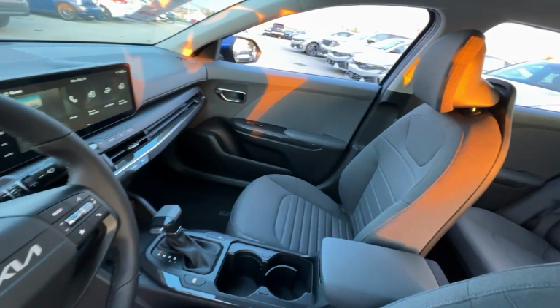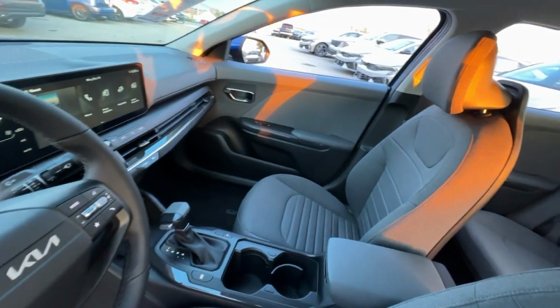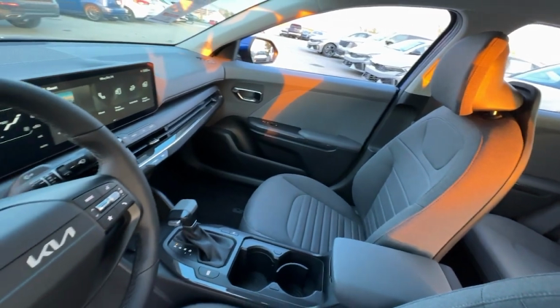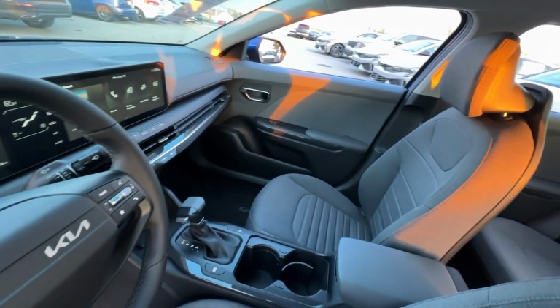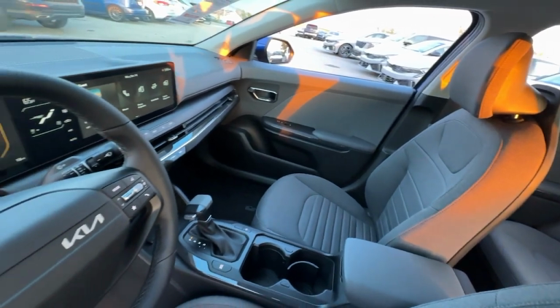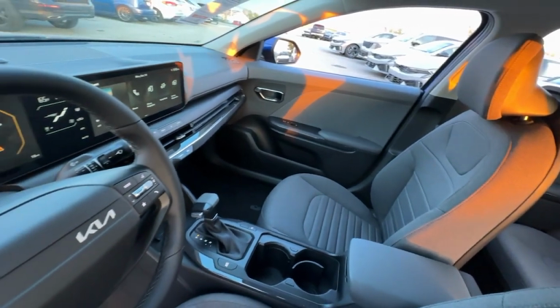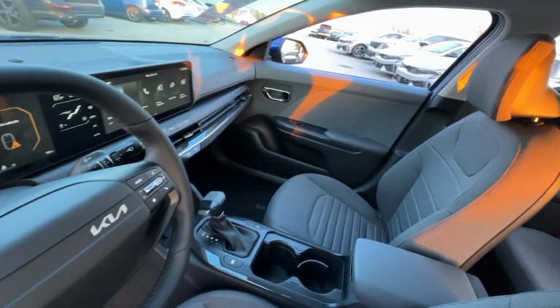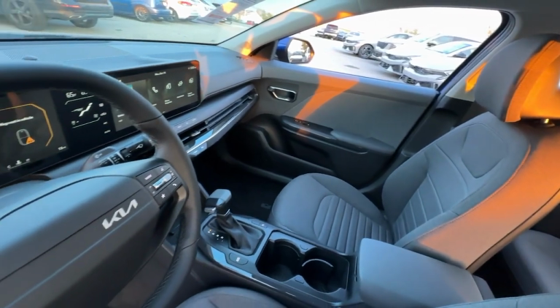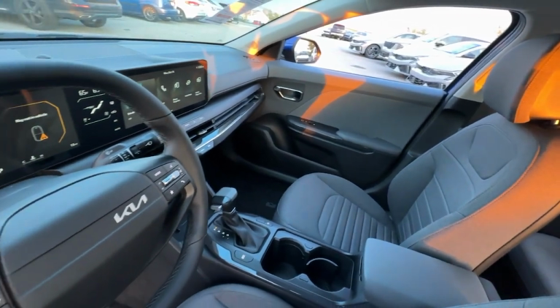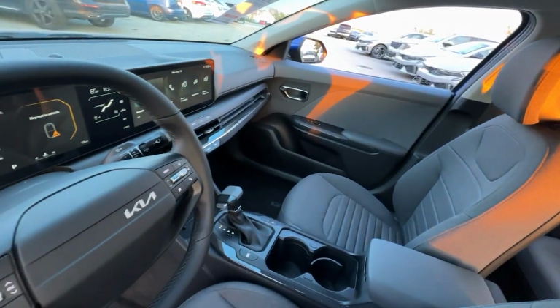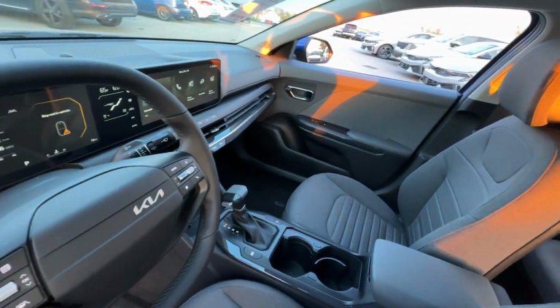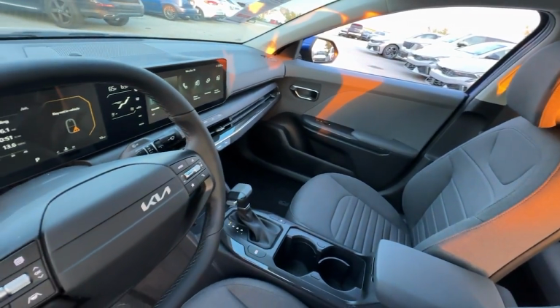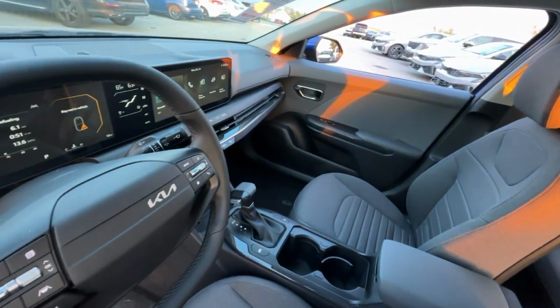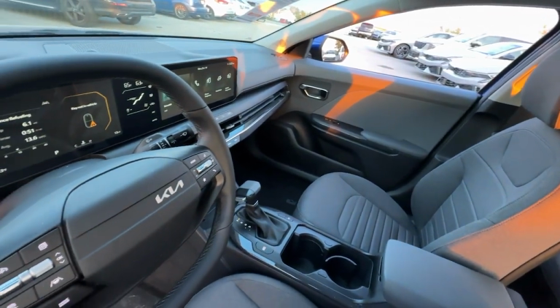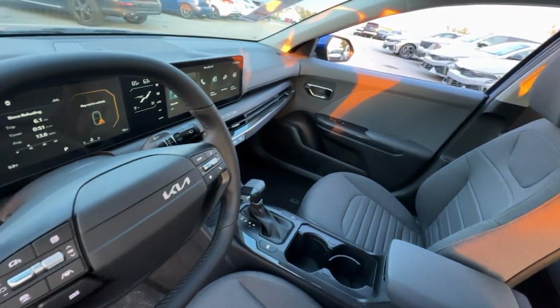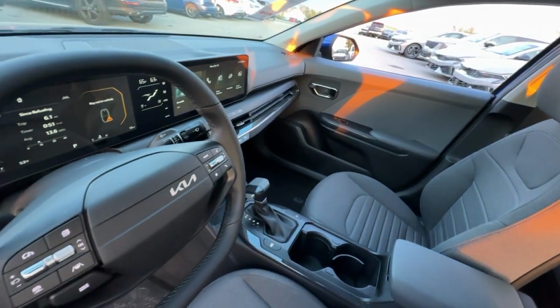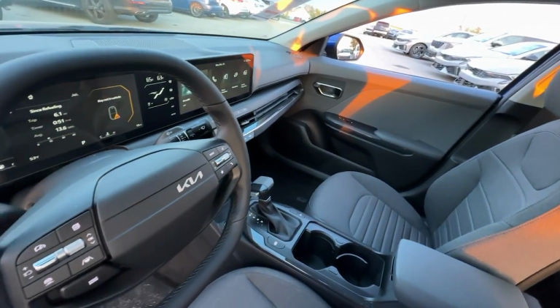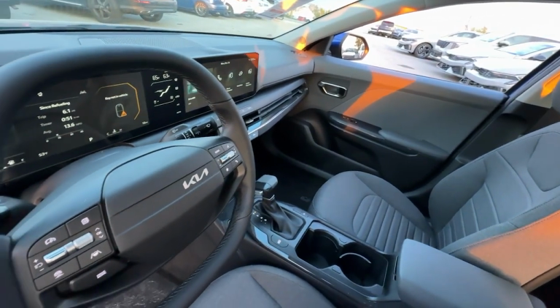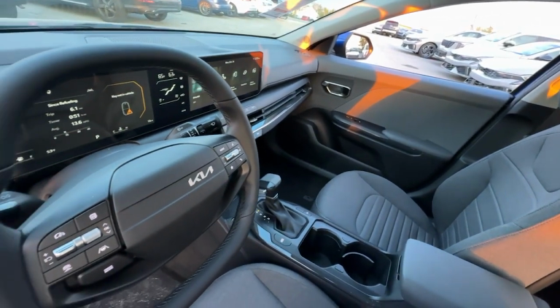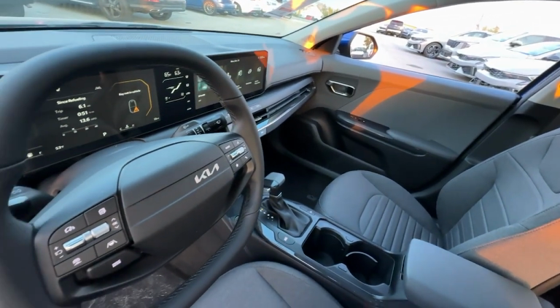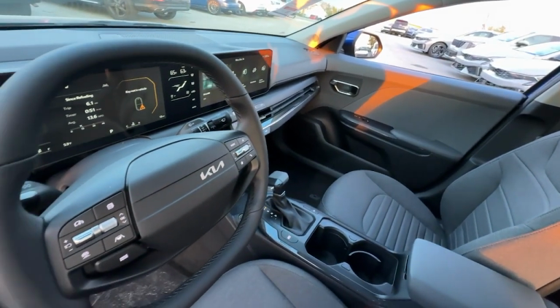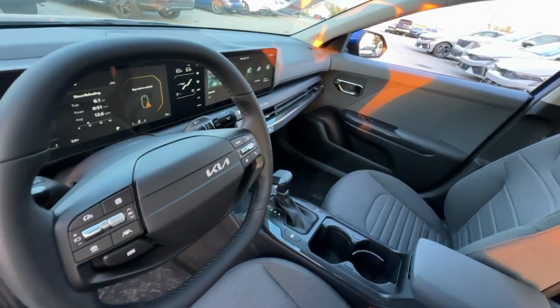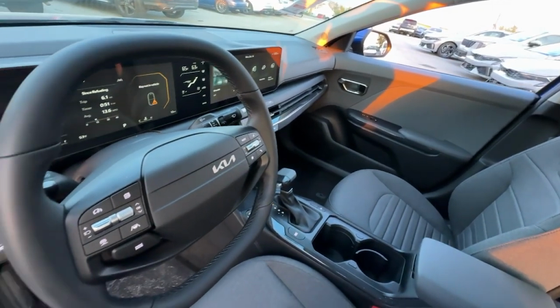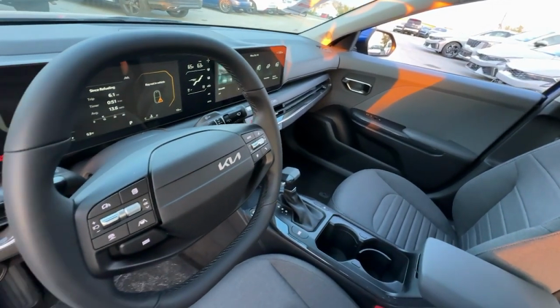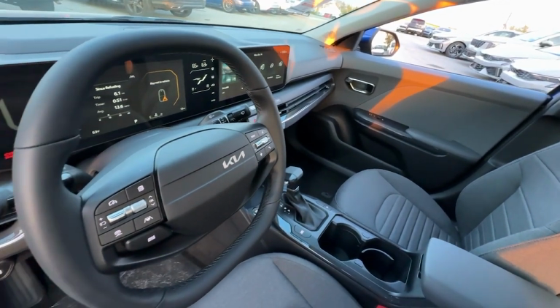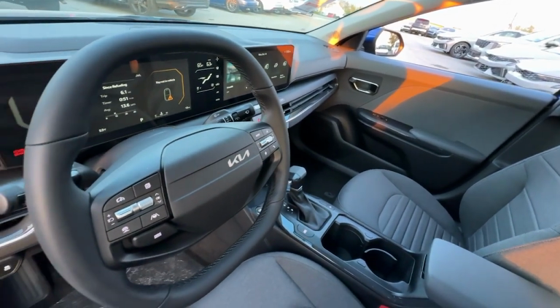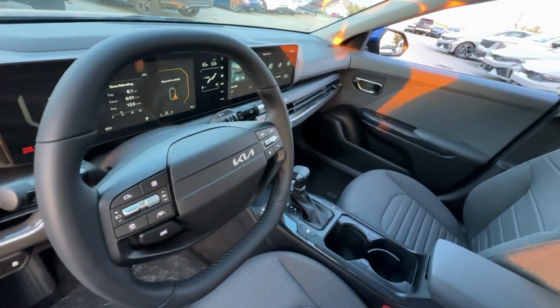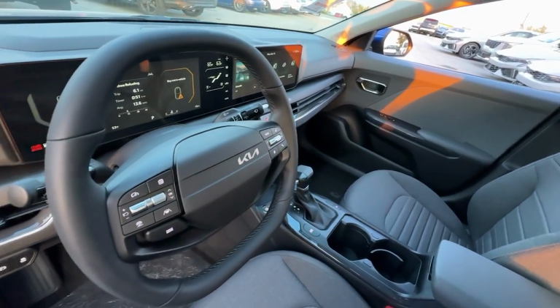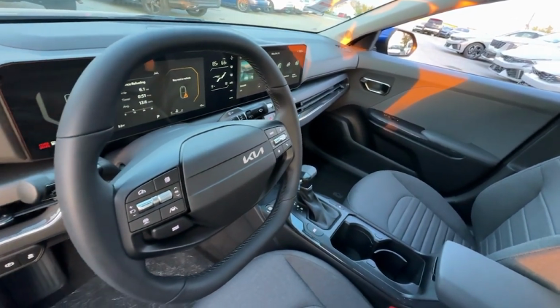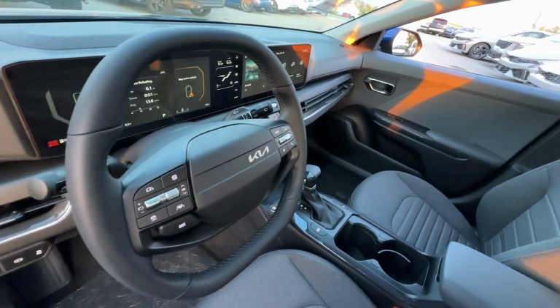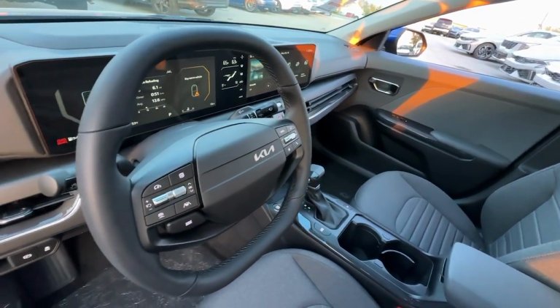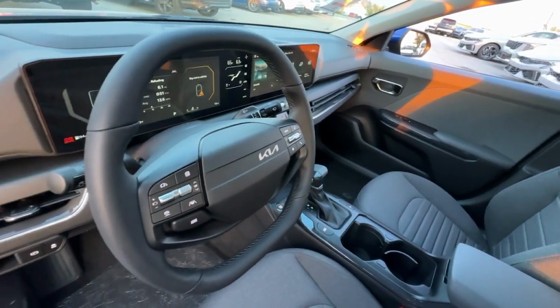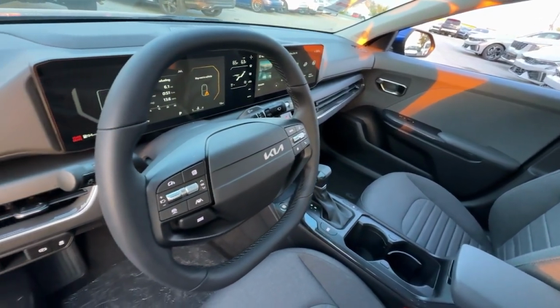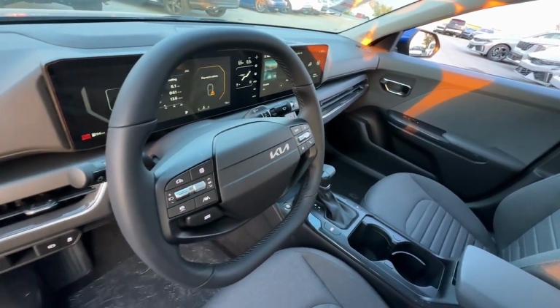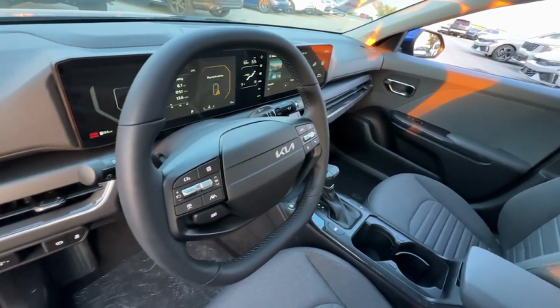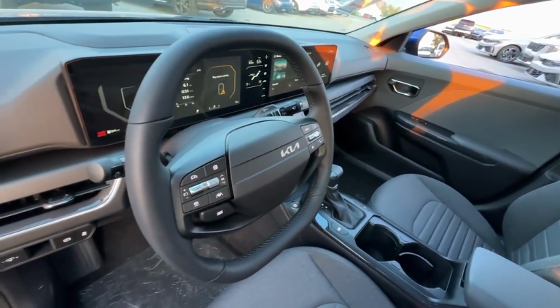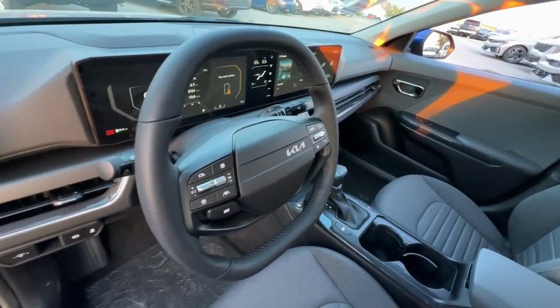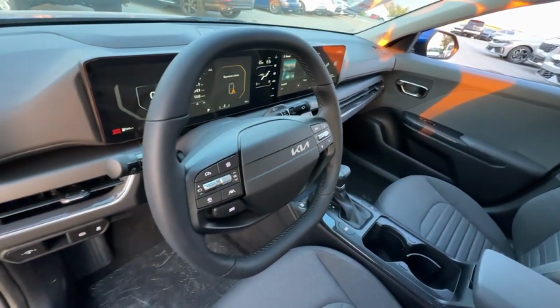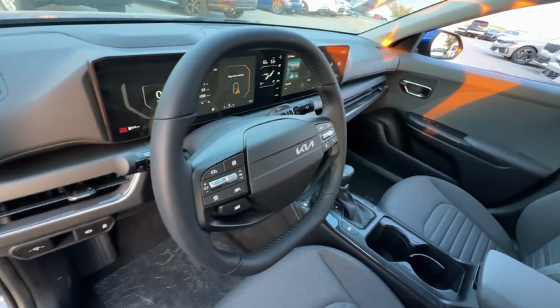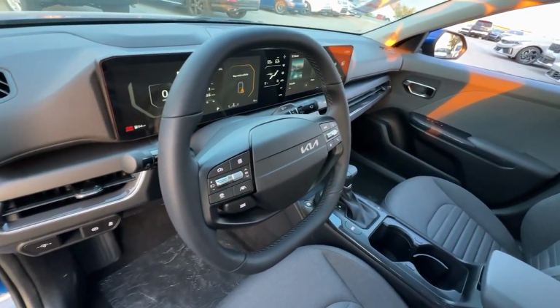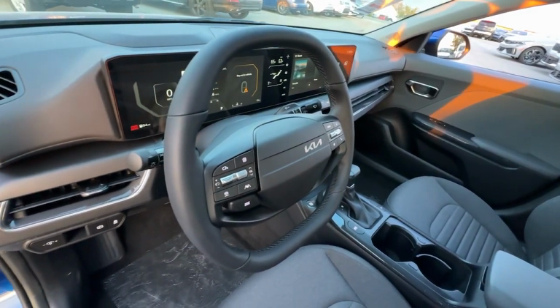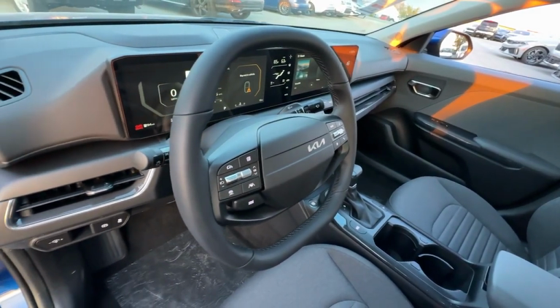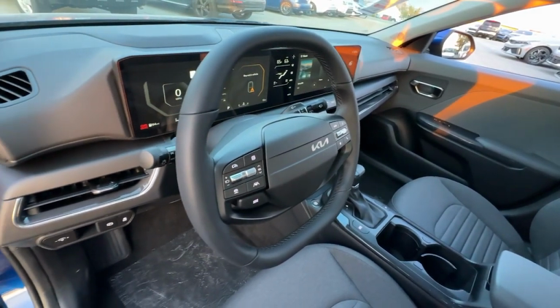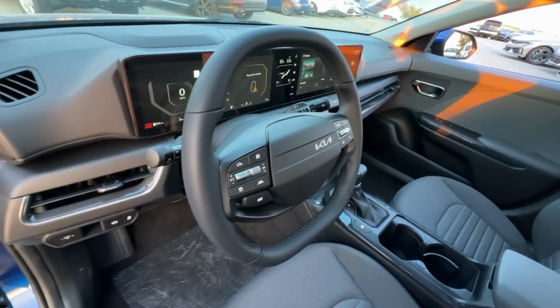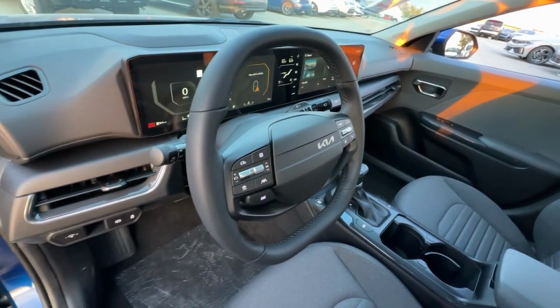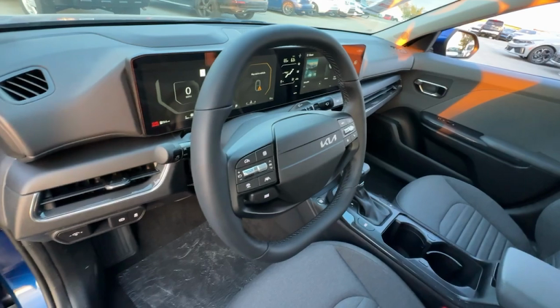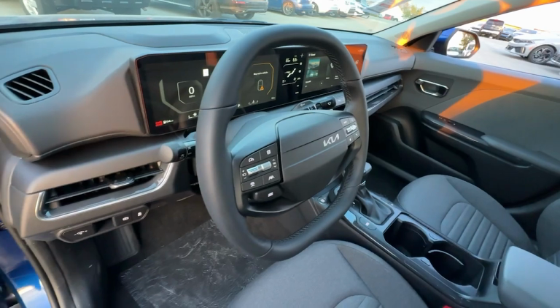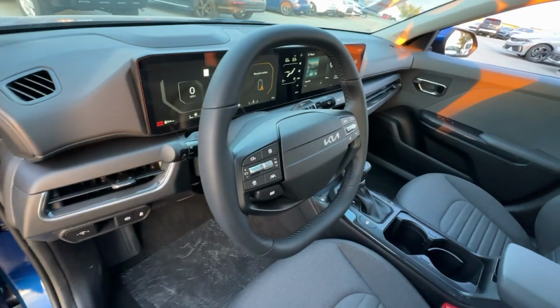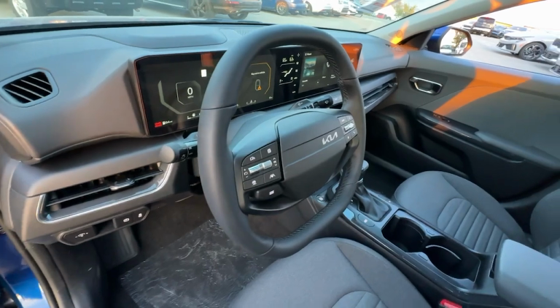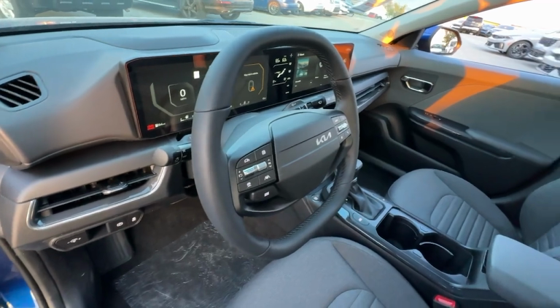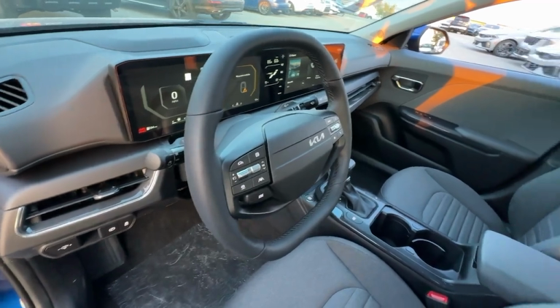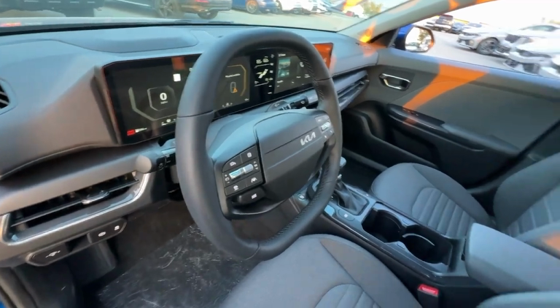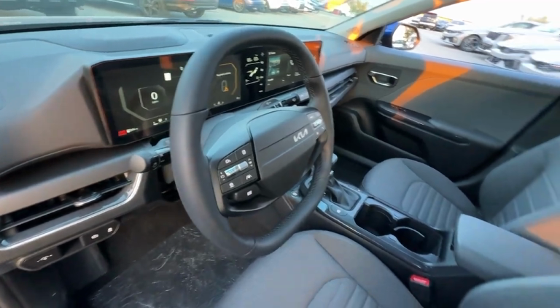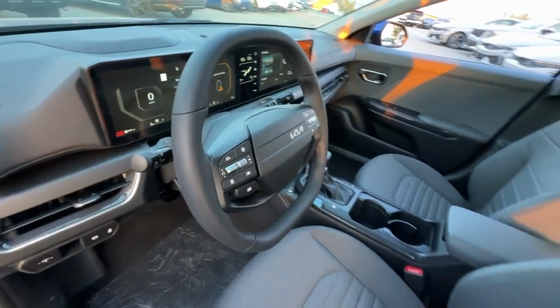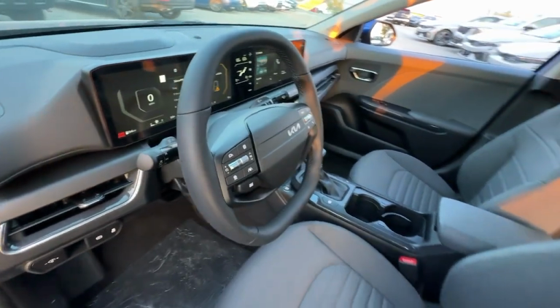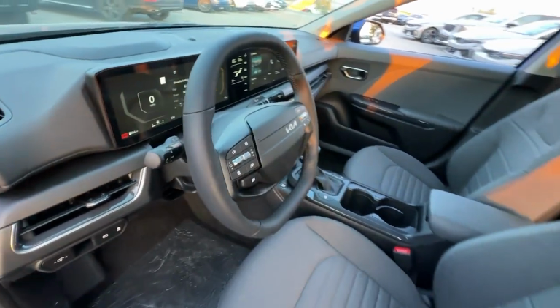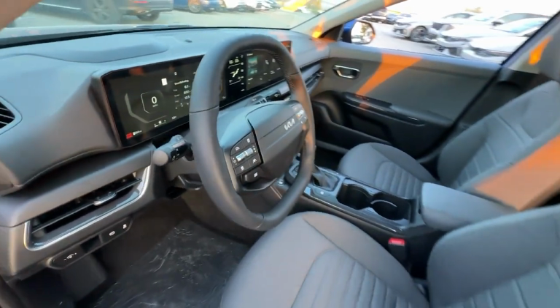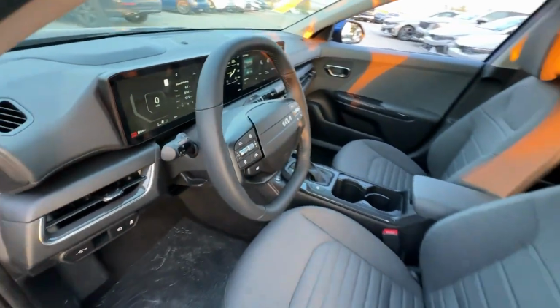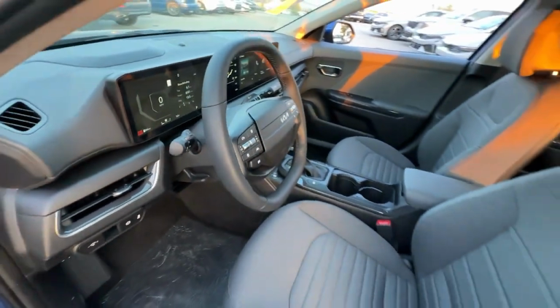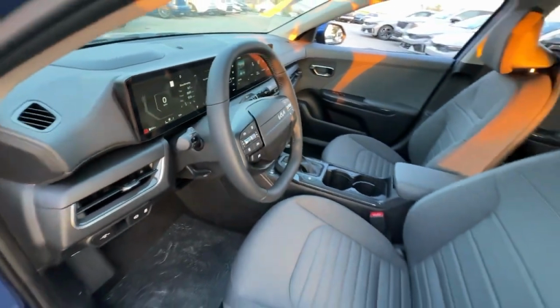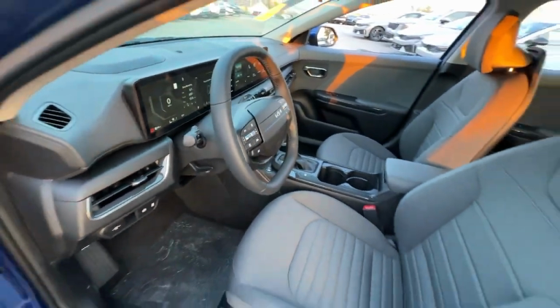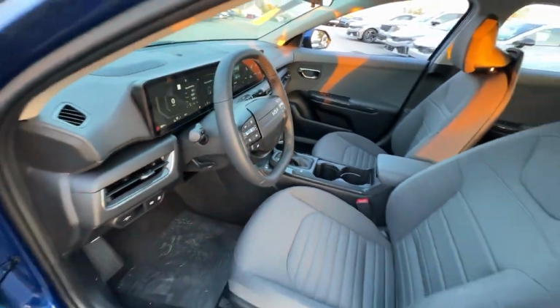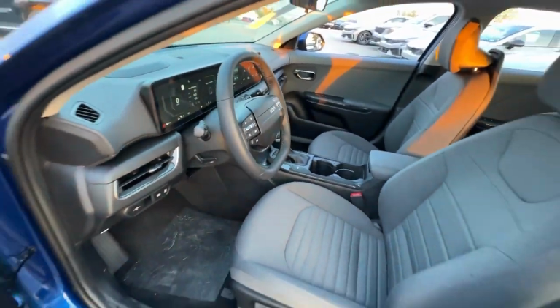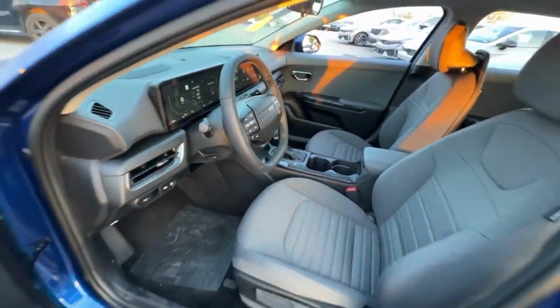Heated mirrors, dual-zone AC, steering wheel audio controls, electronic stability control, aluminum wheels, and alarm.